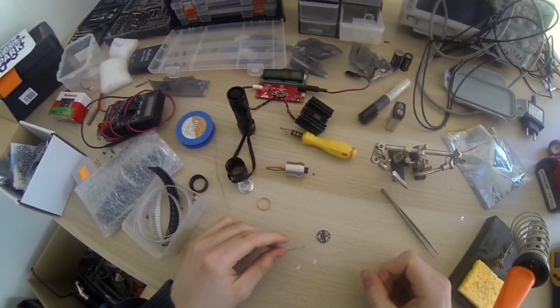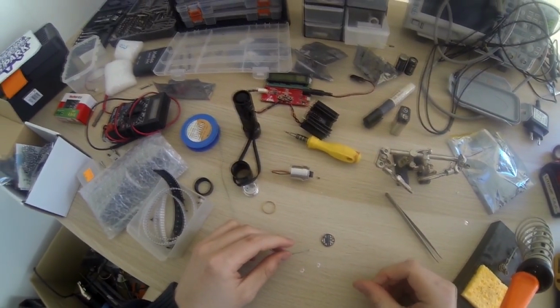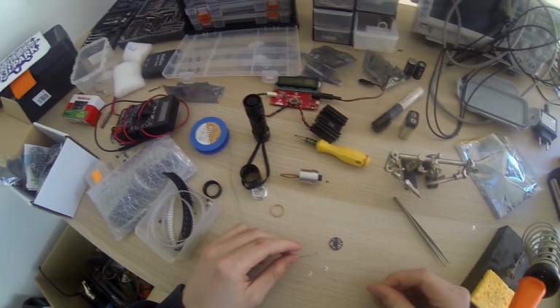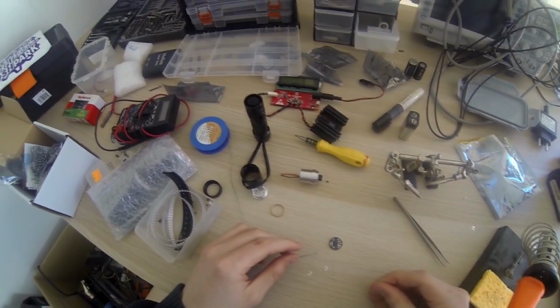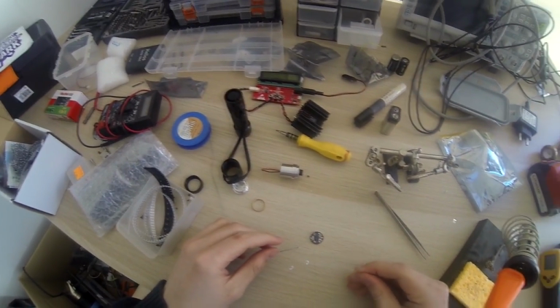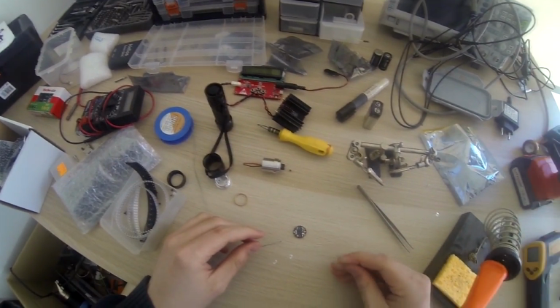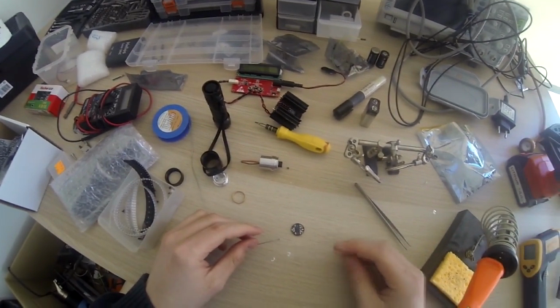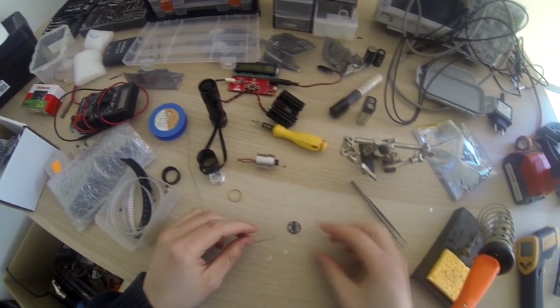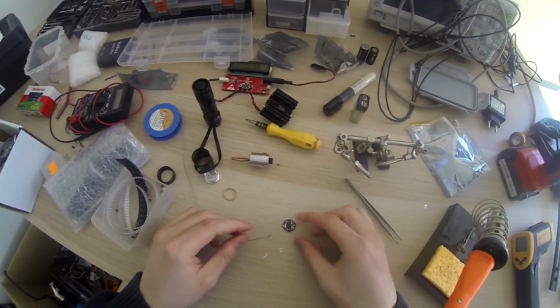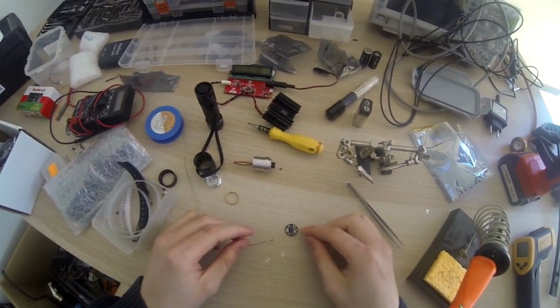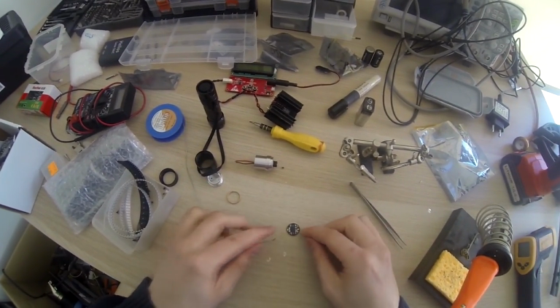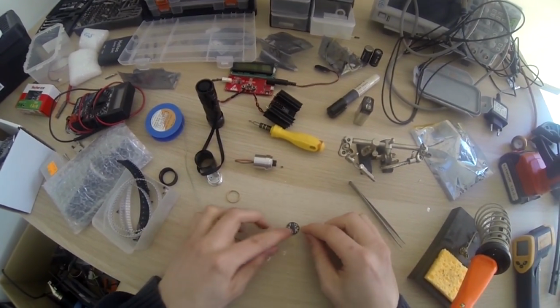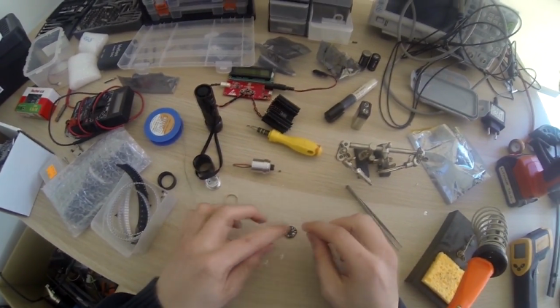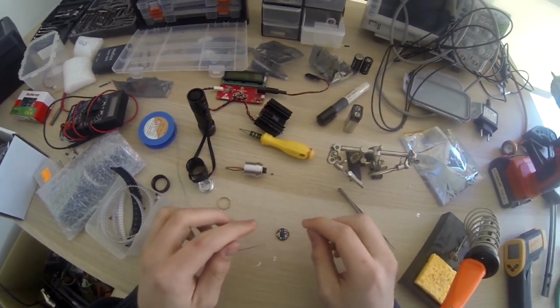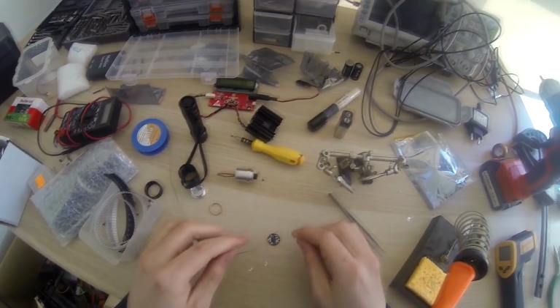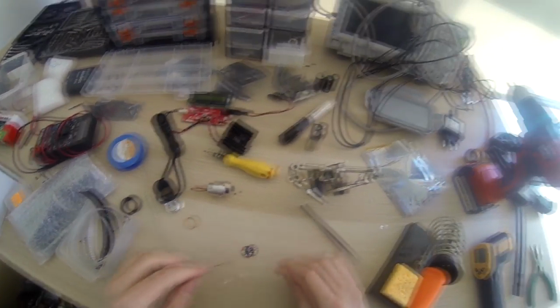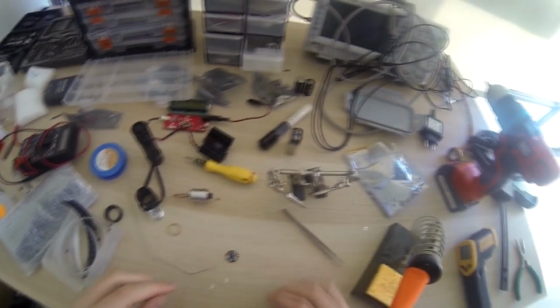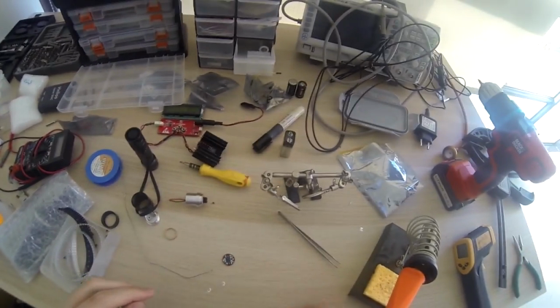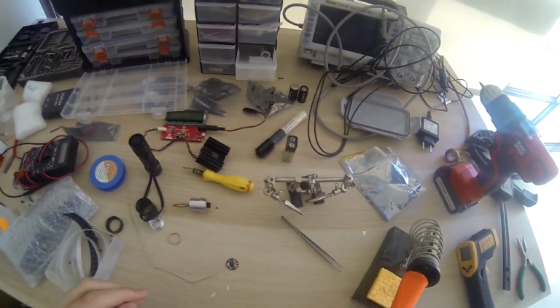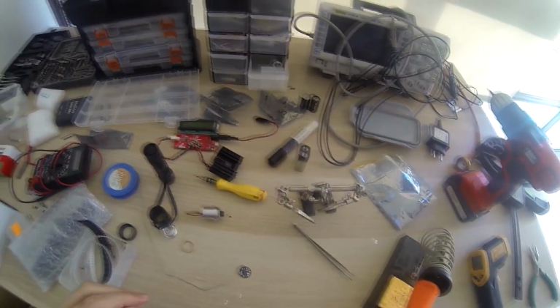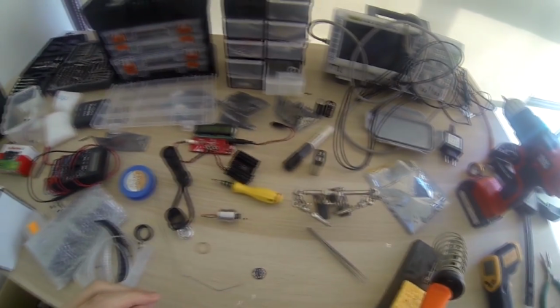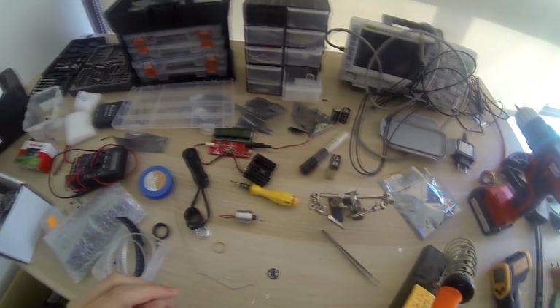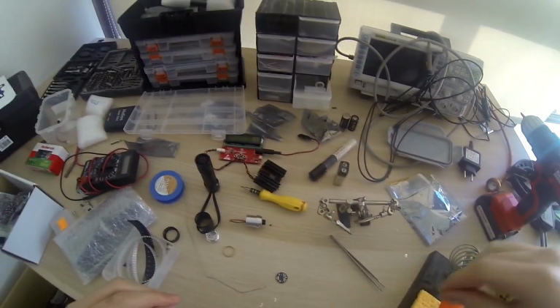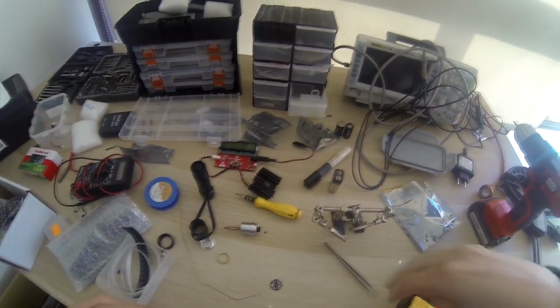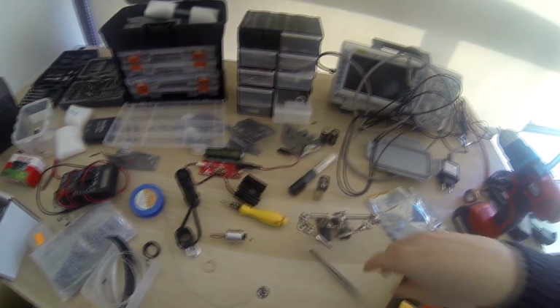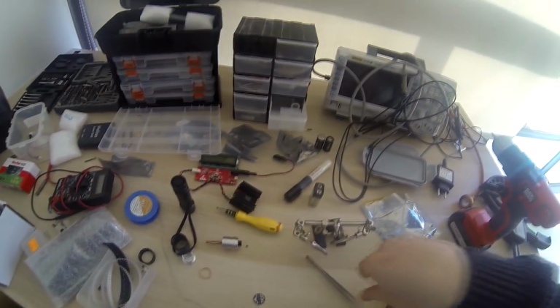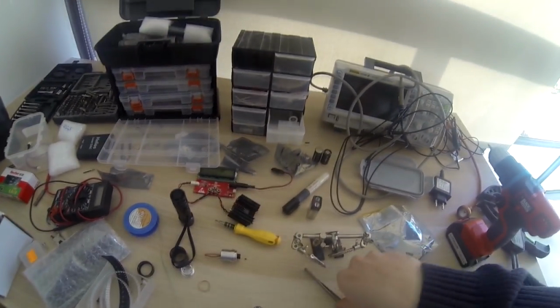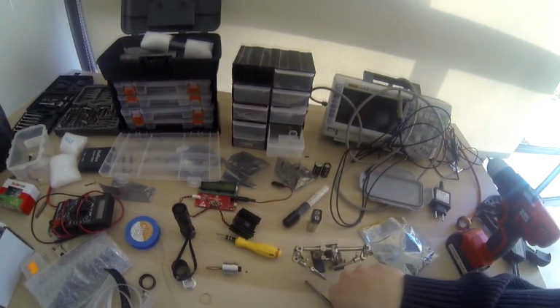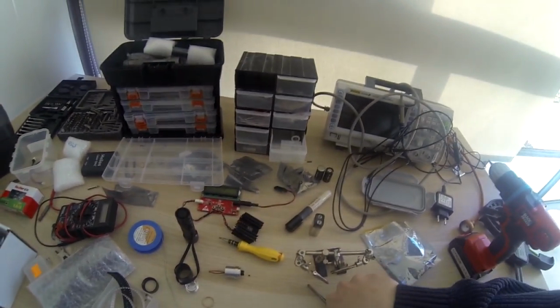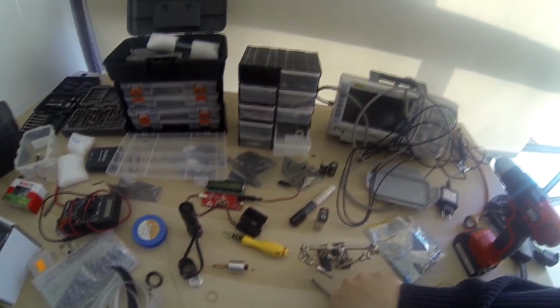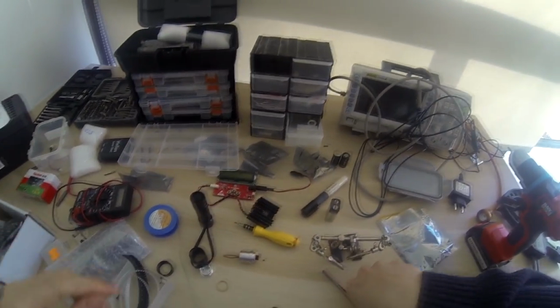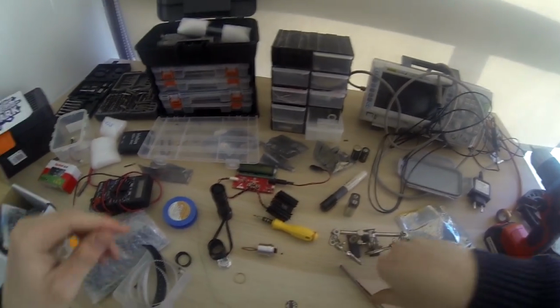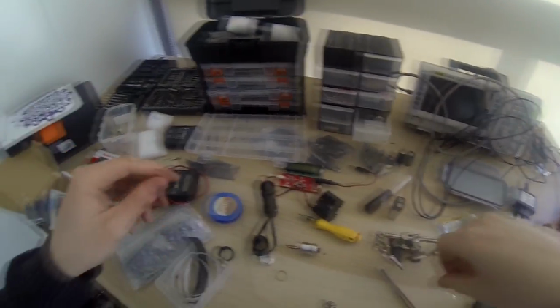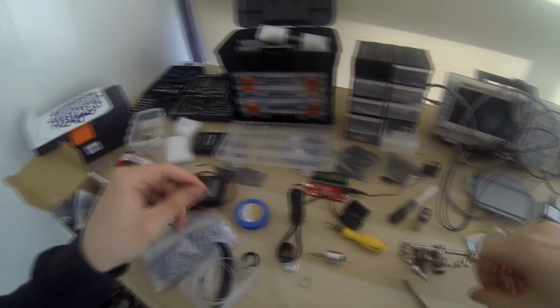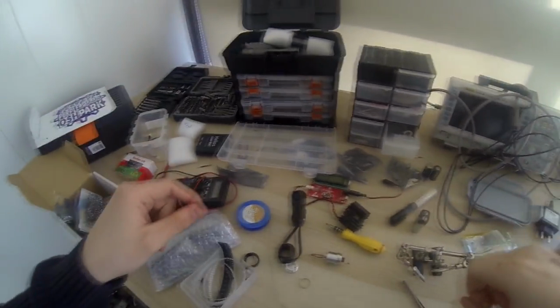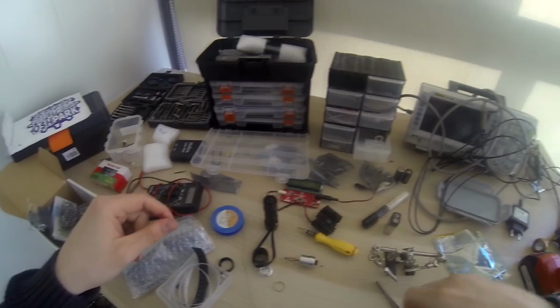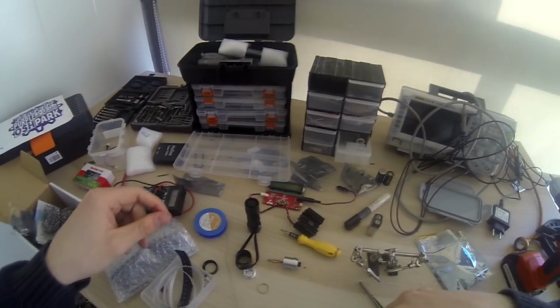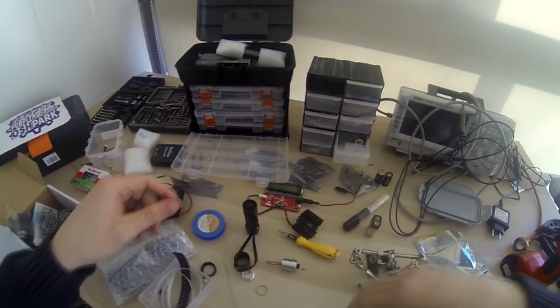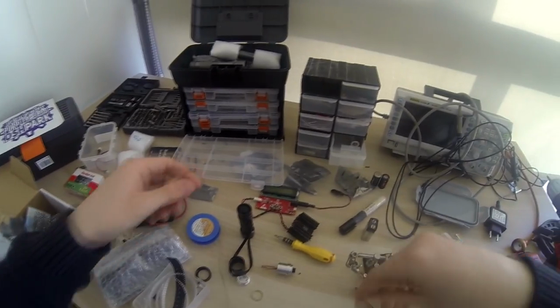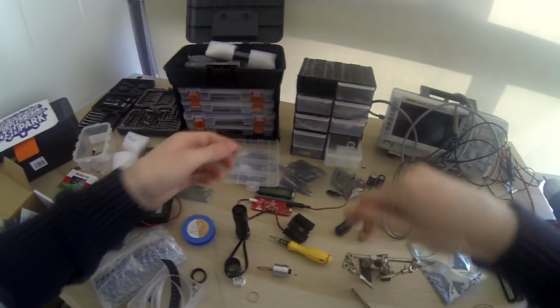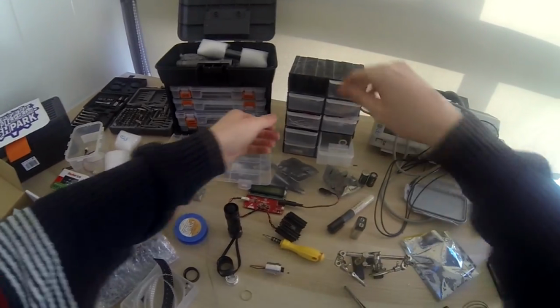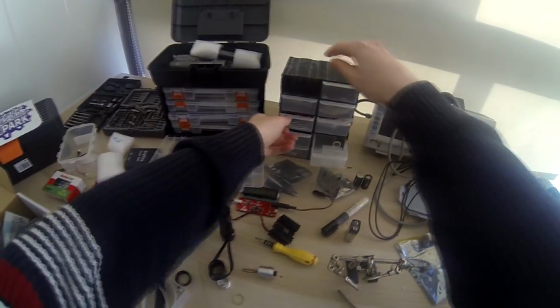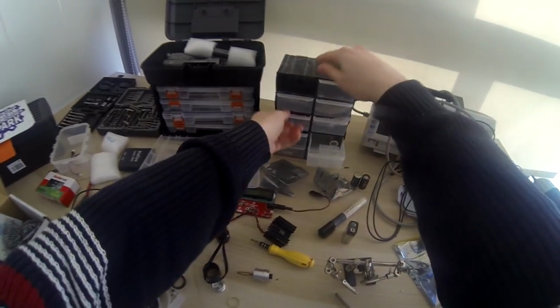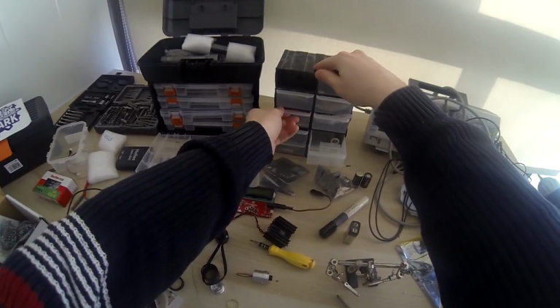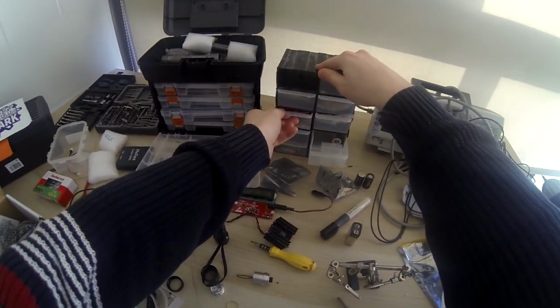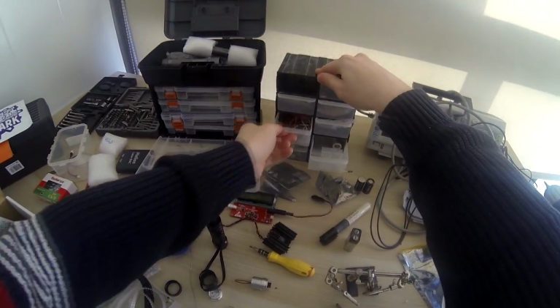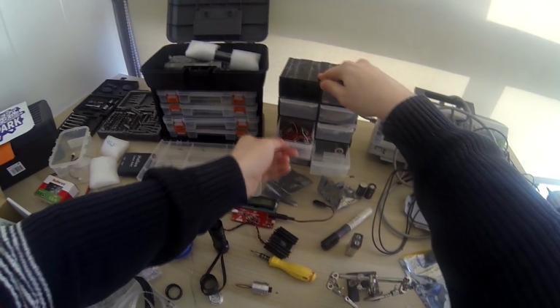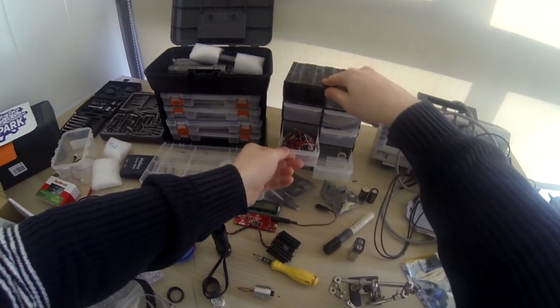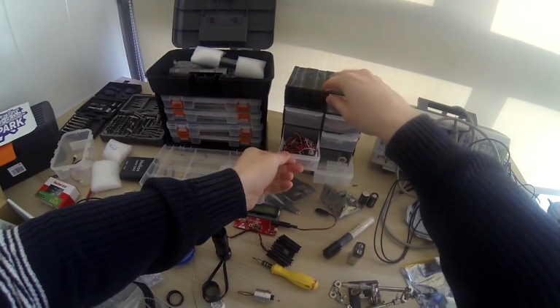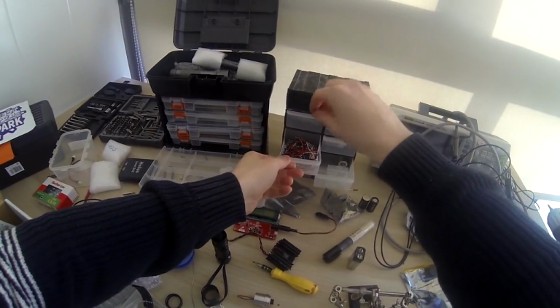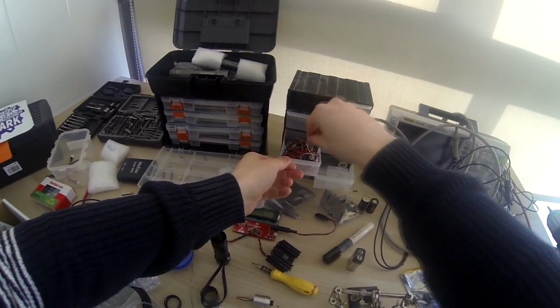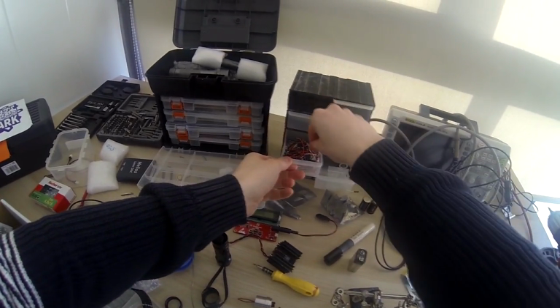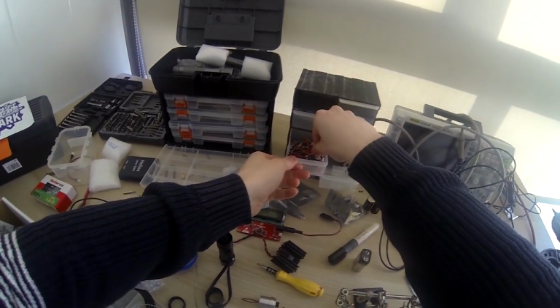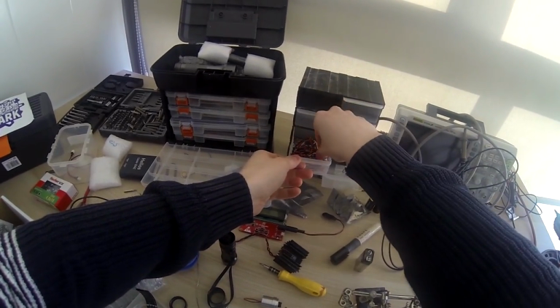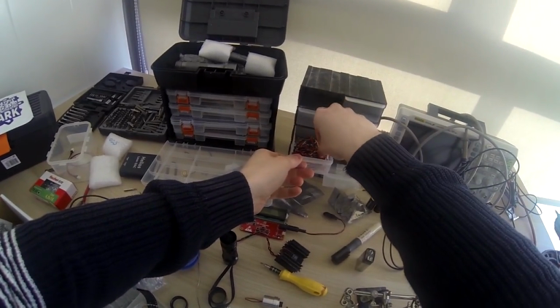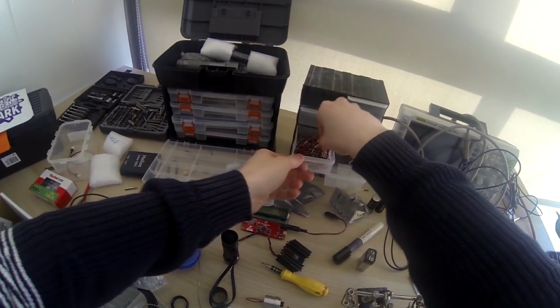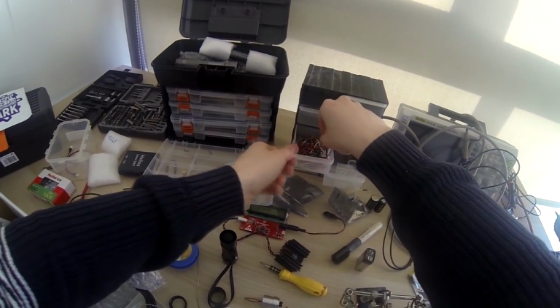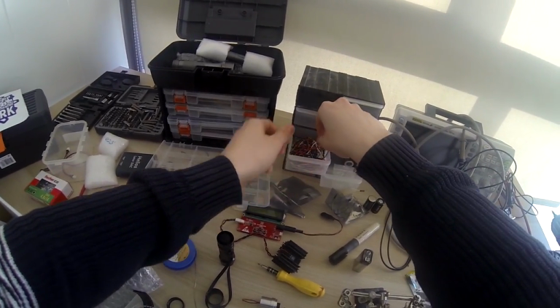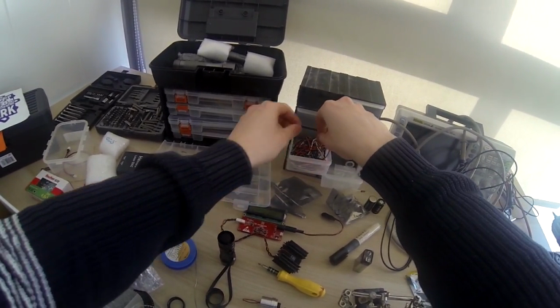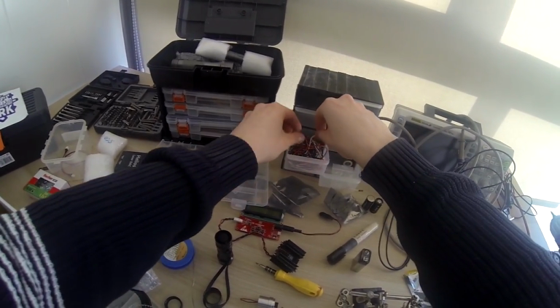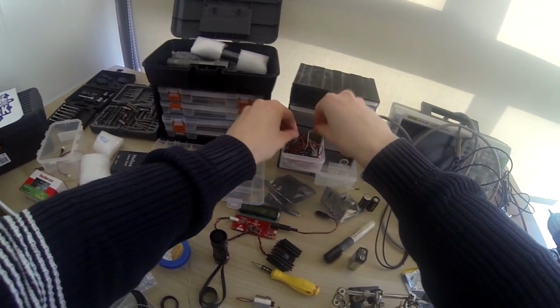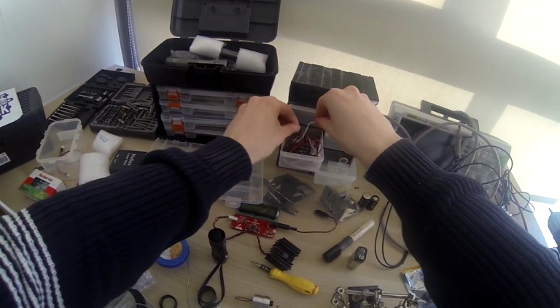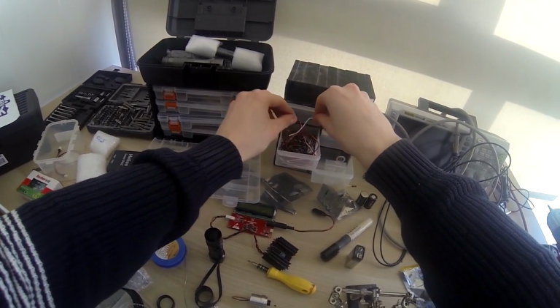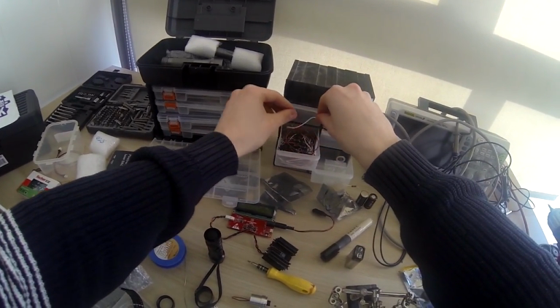Now the lead wires from the driver - we were going to do those next. I have some wire here.